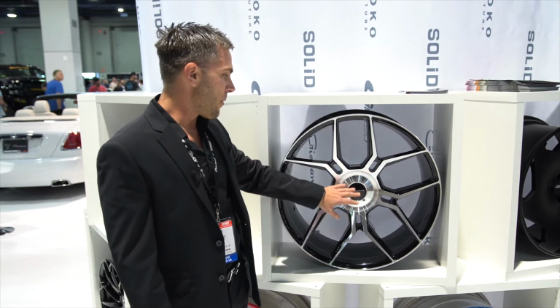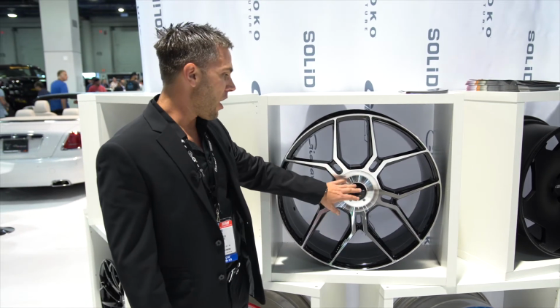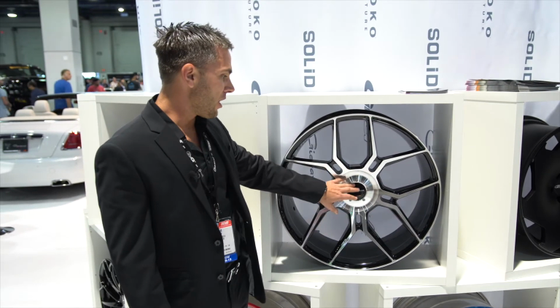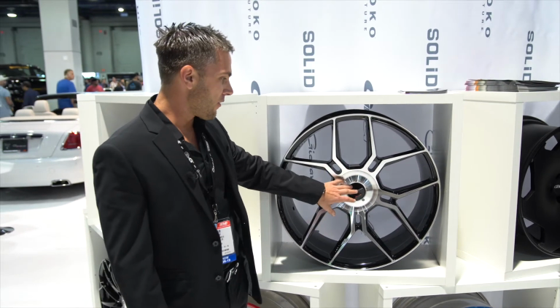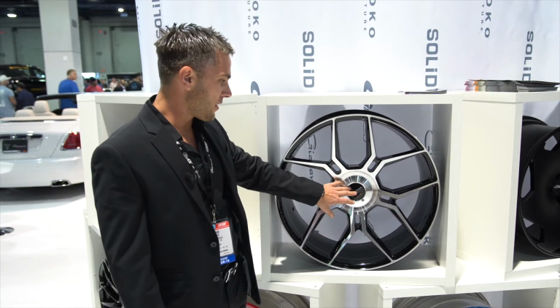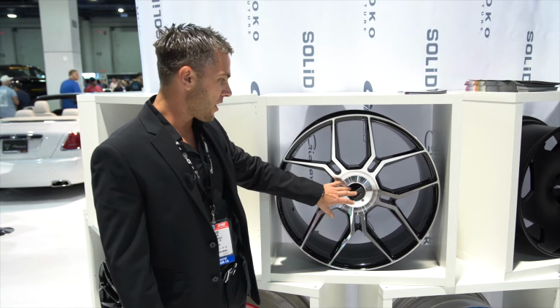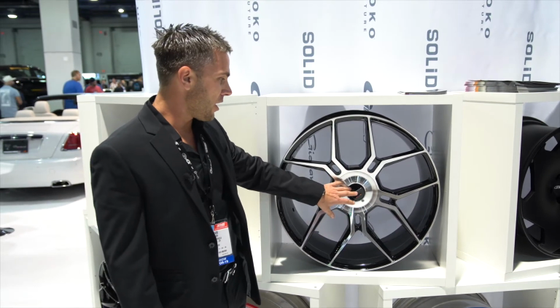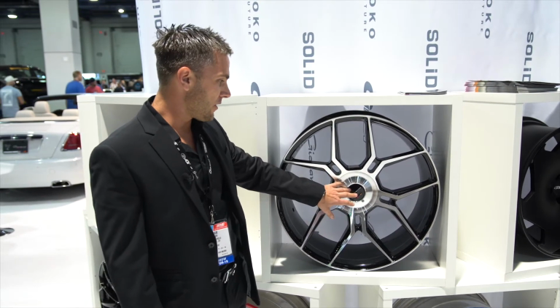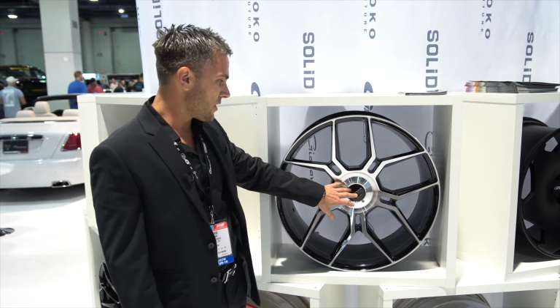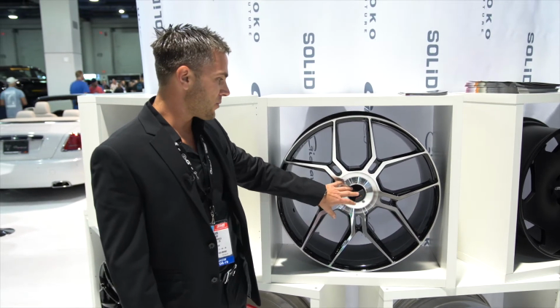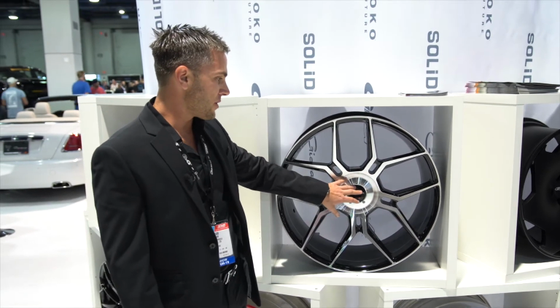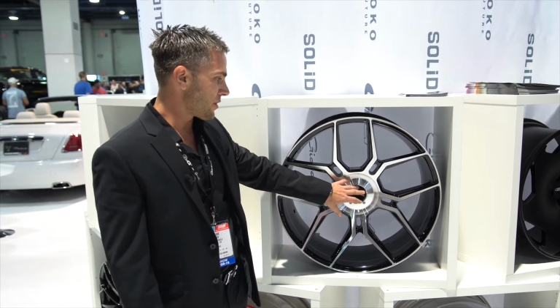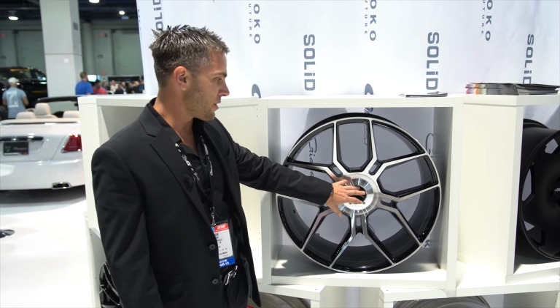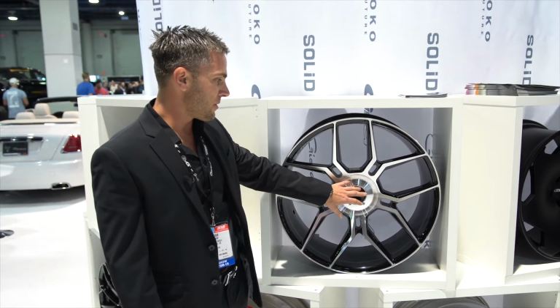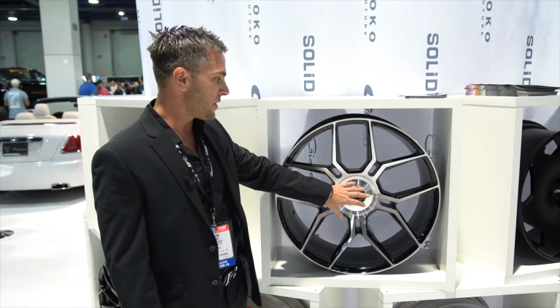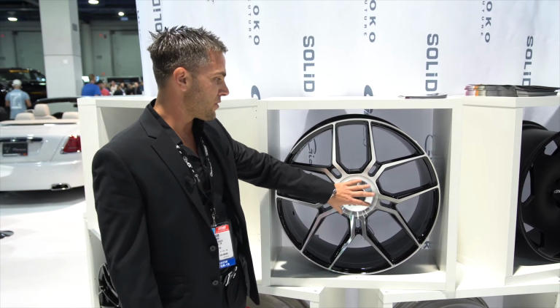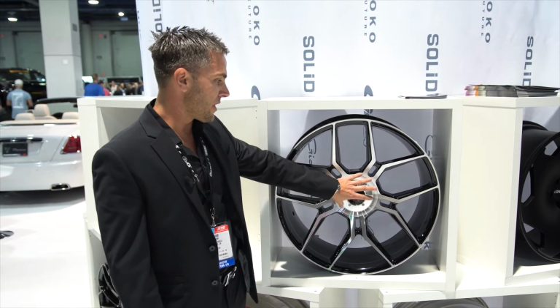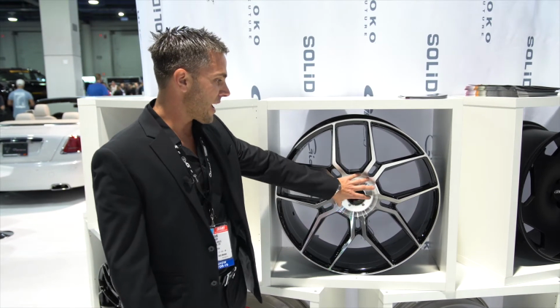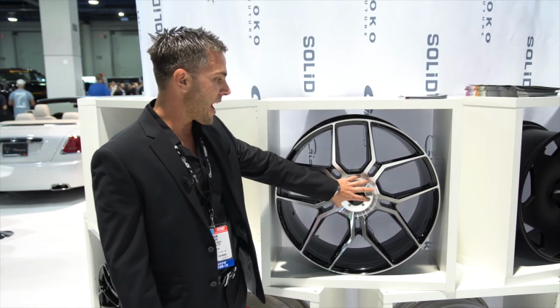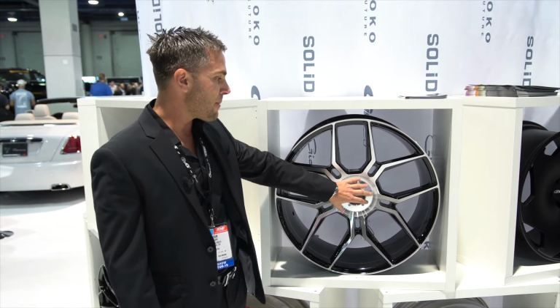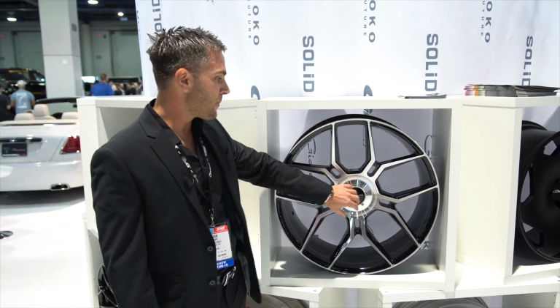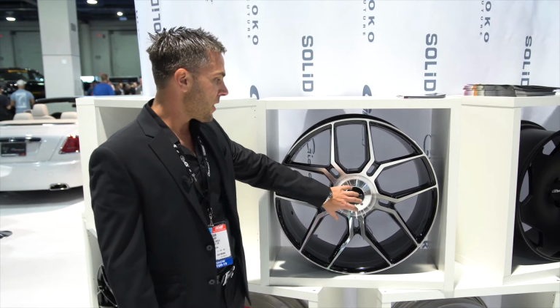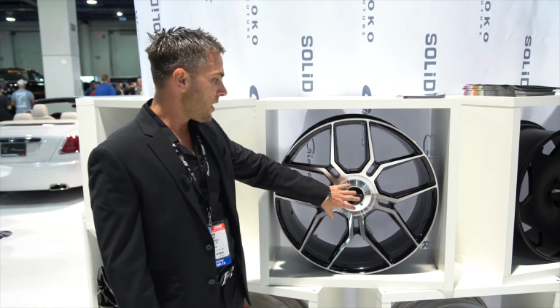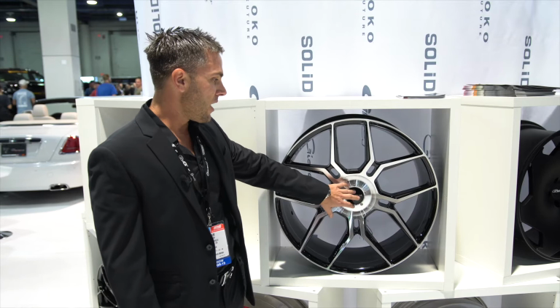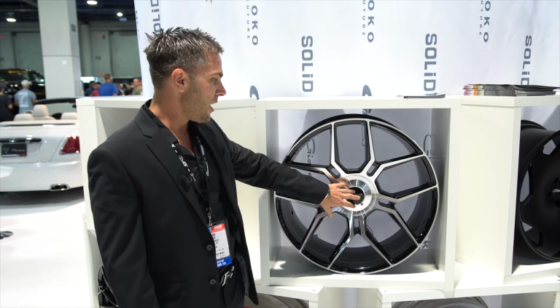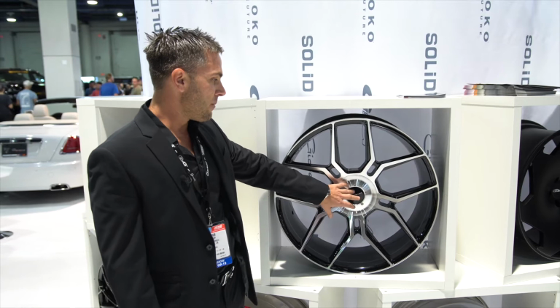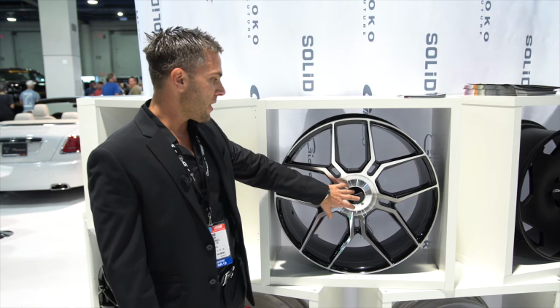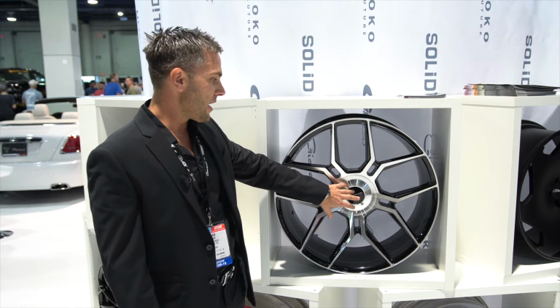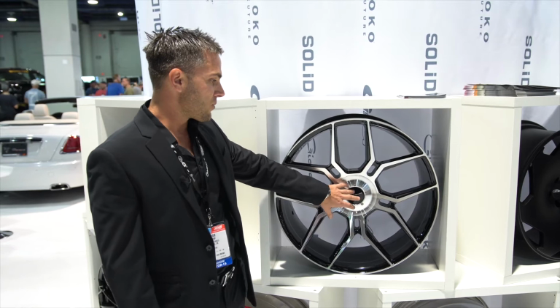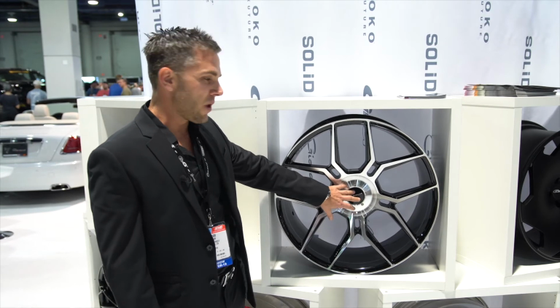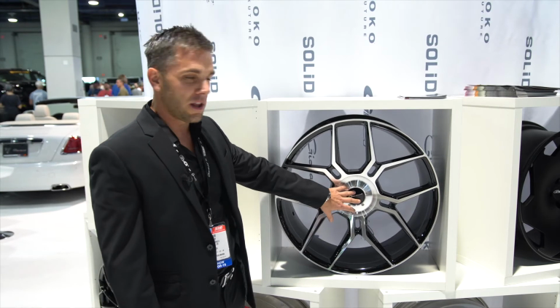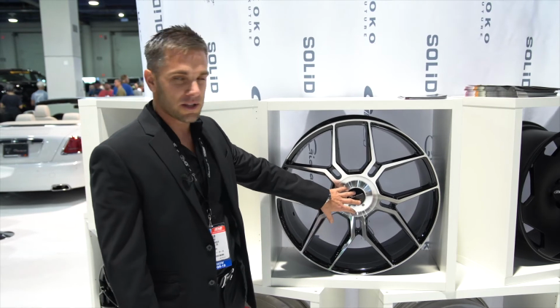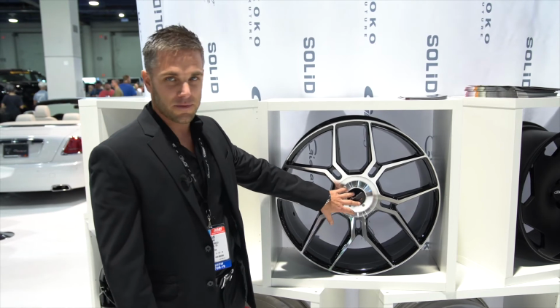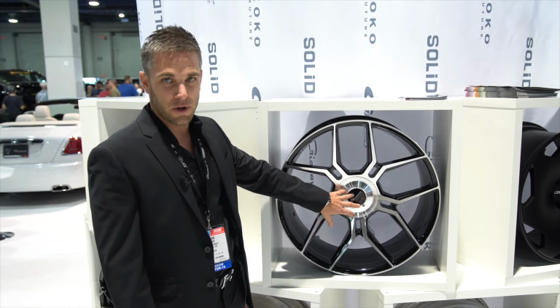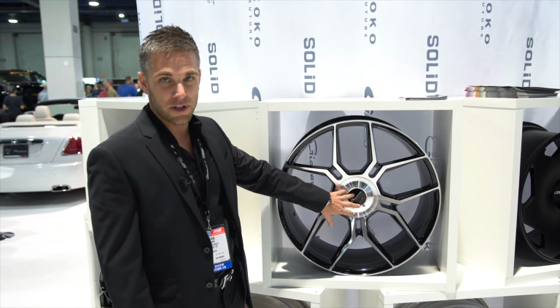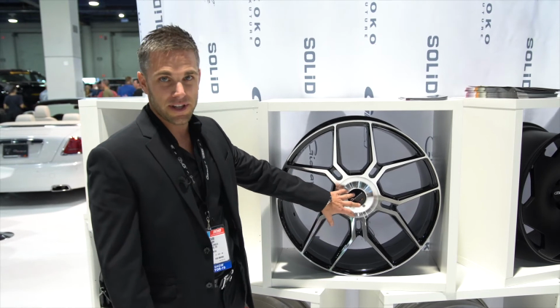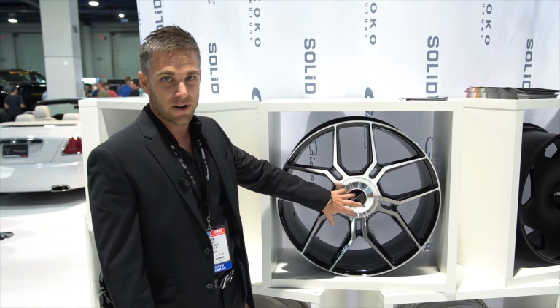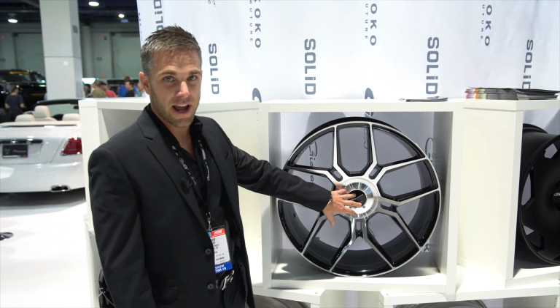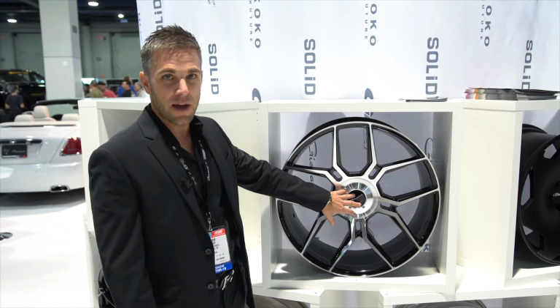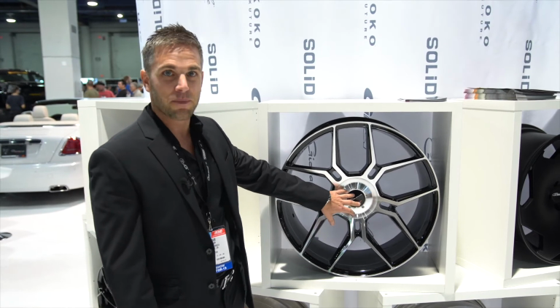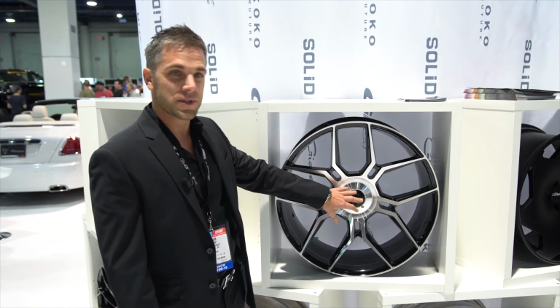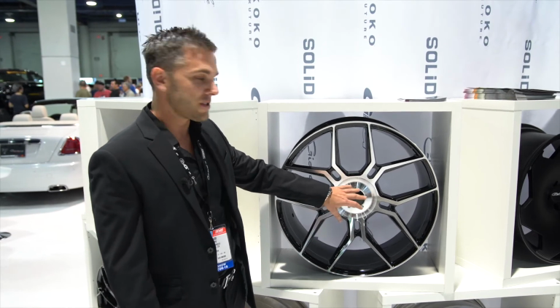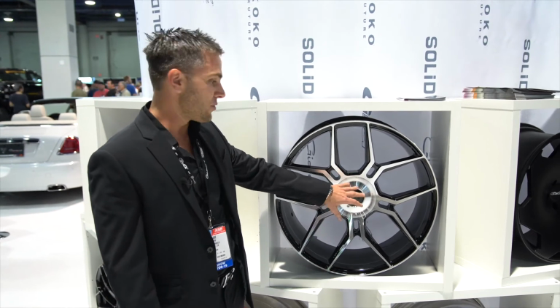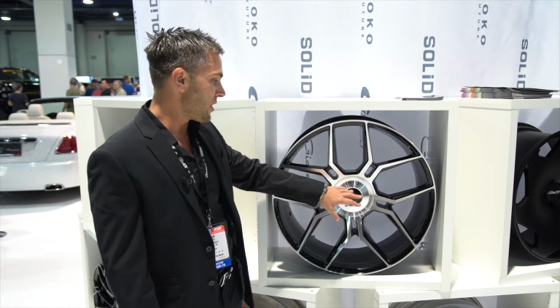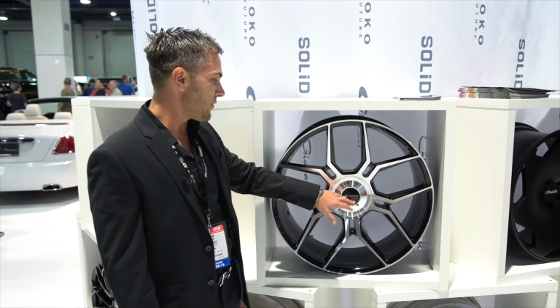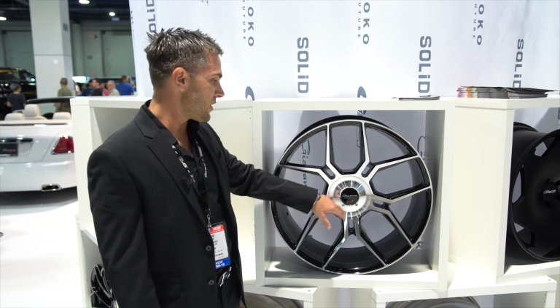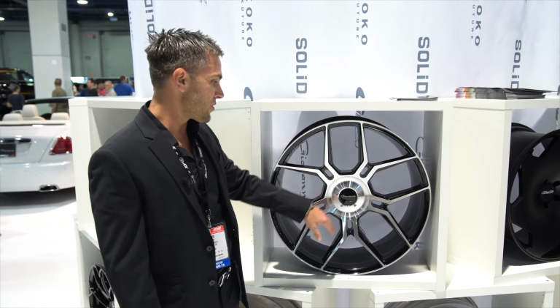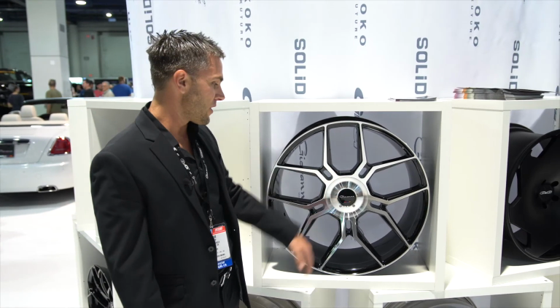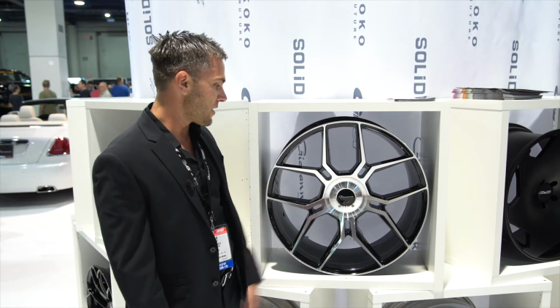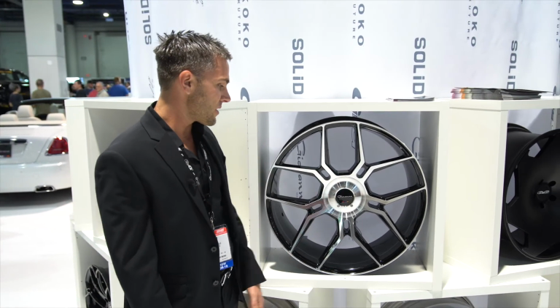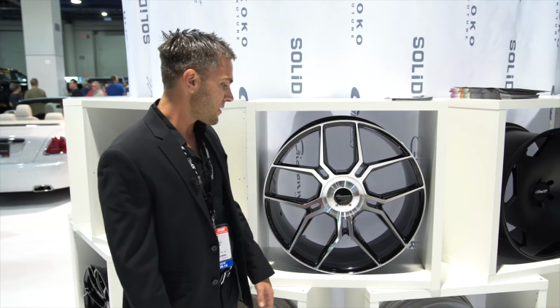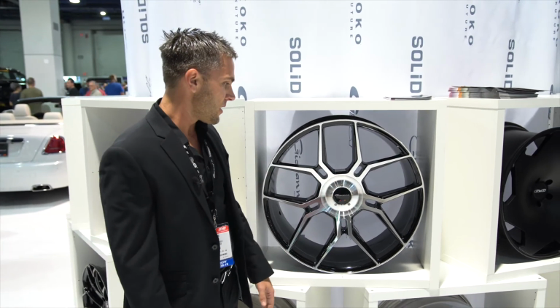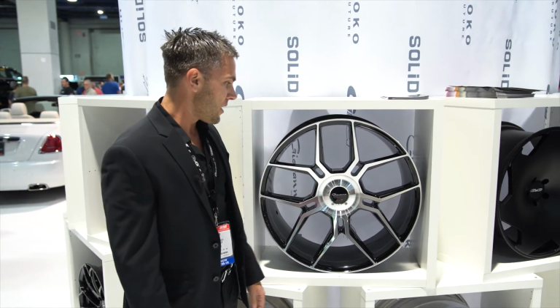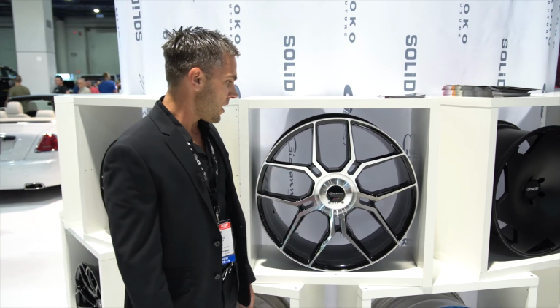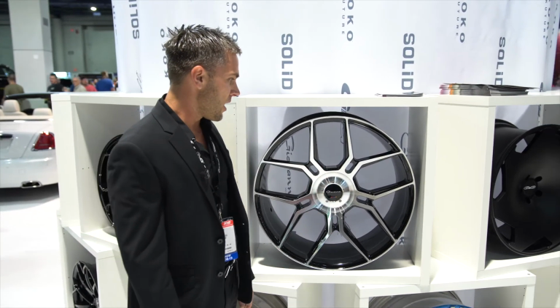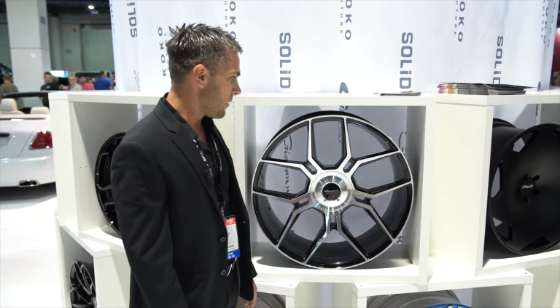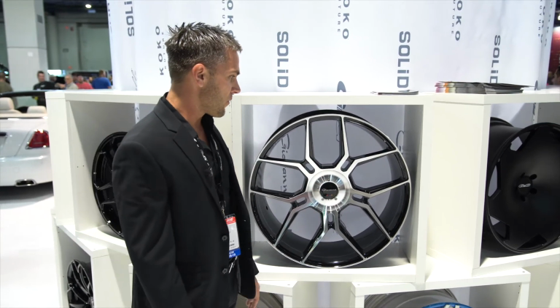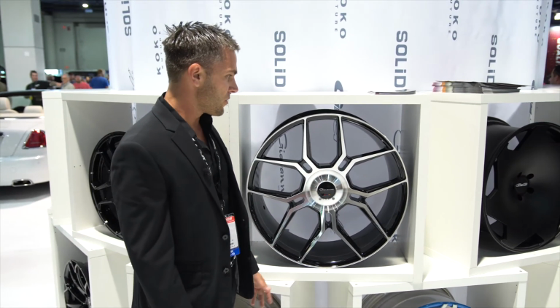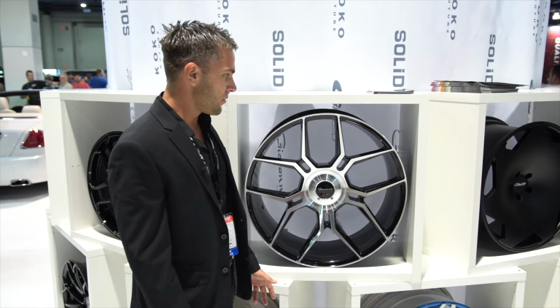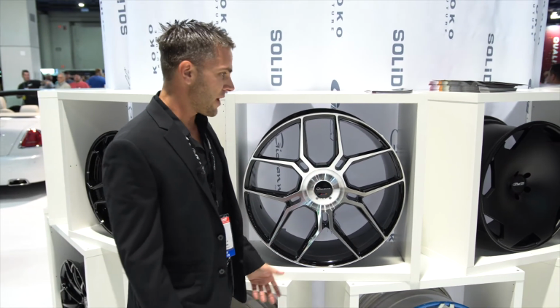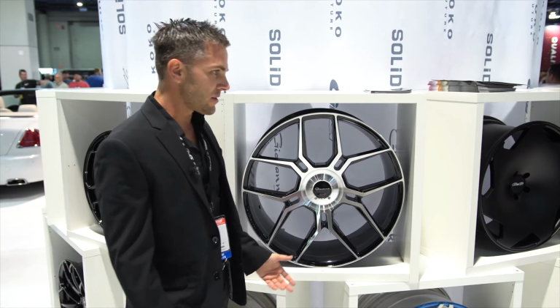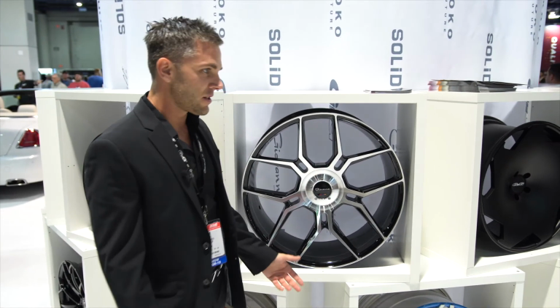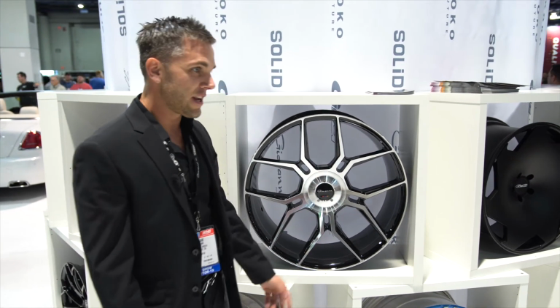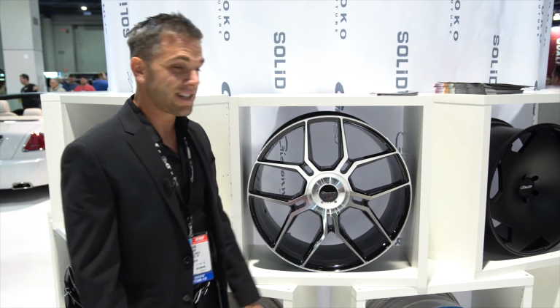All of these wheels are going to be featuring the cap as well as the floating center cap, which is a unique feature for 2019.